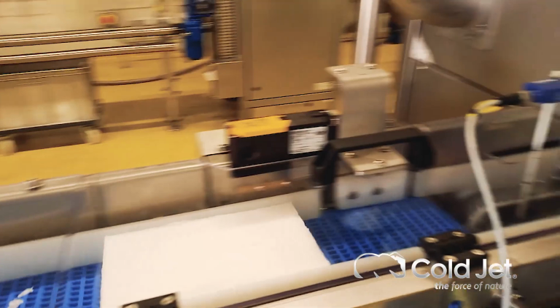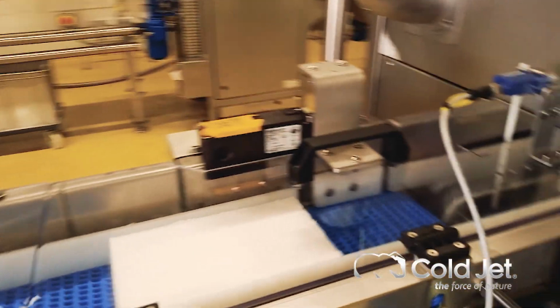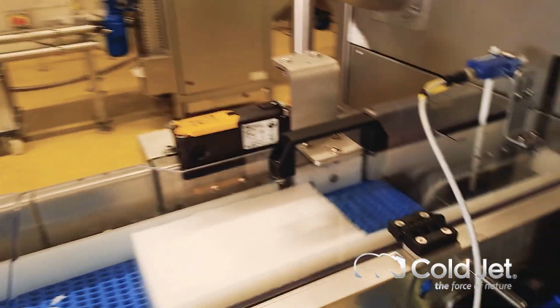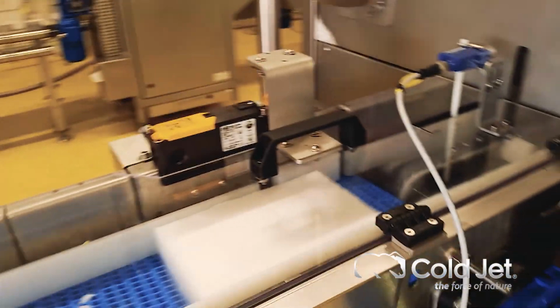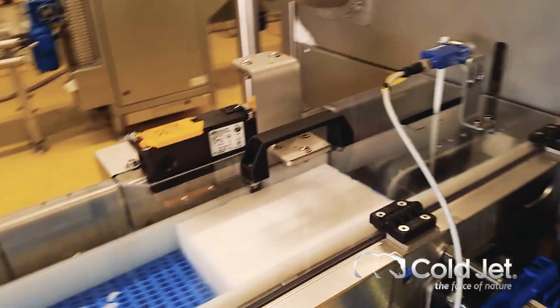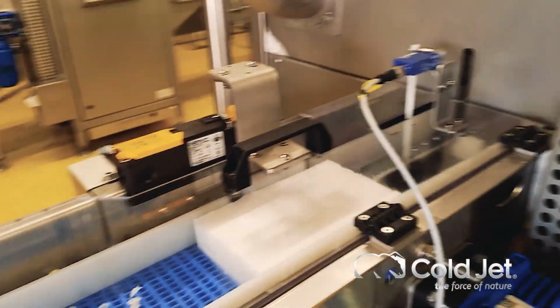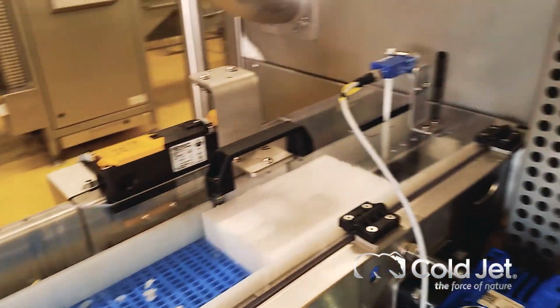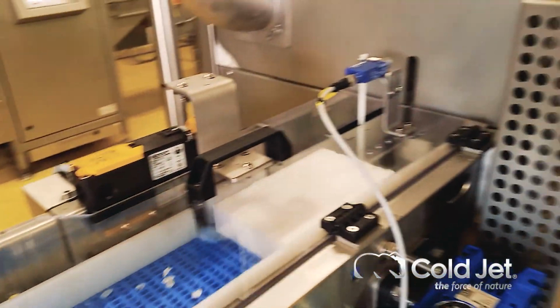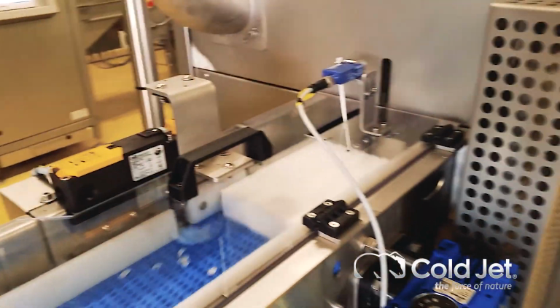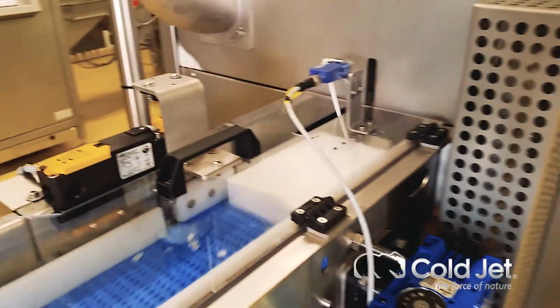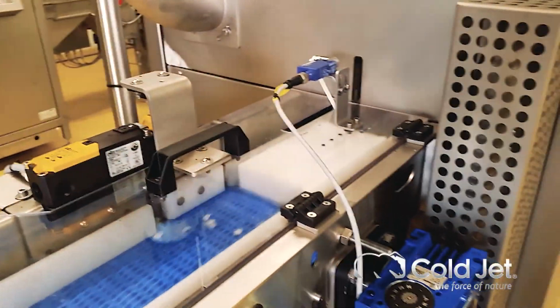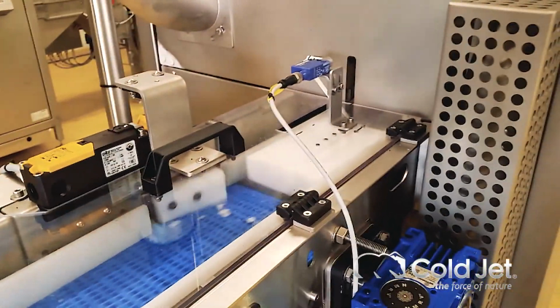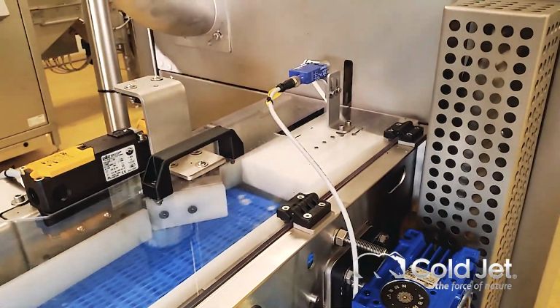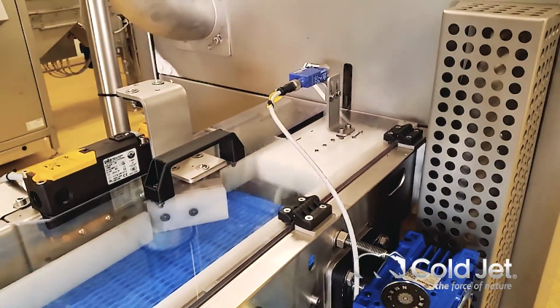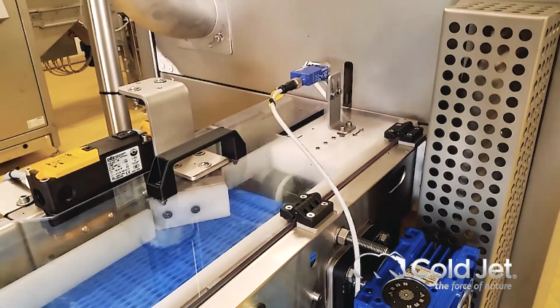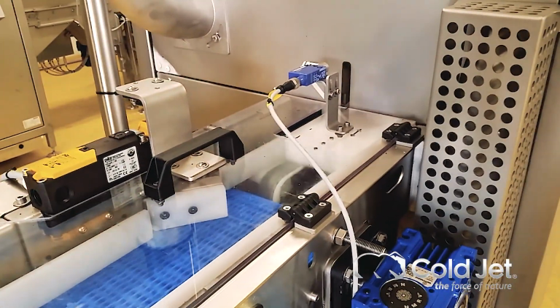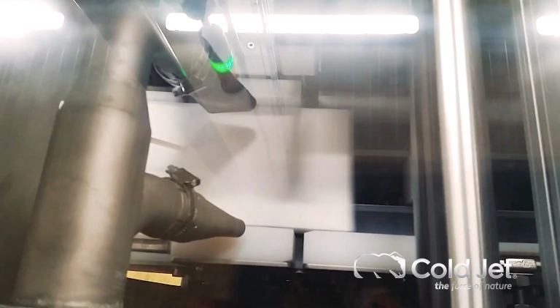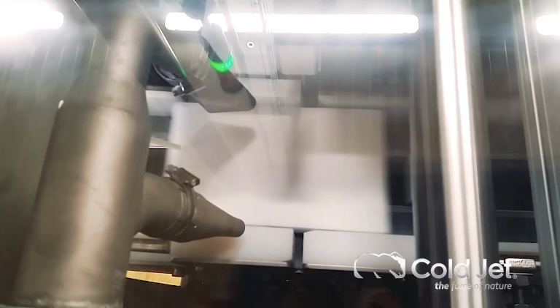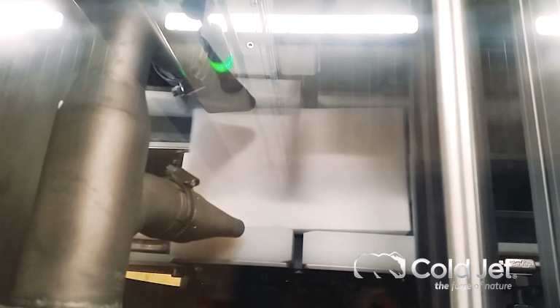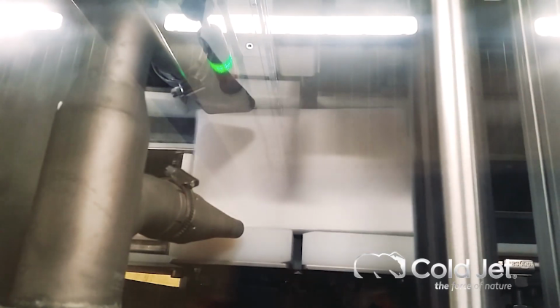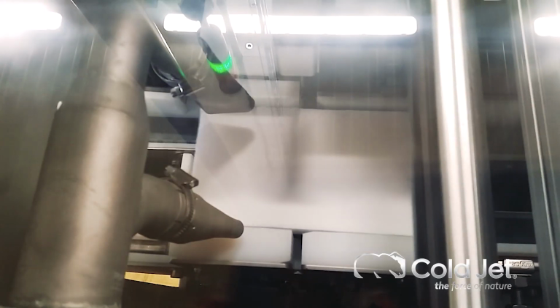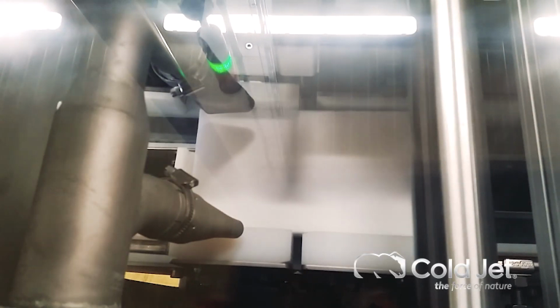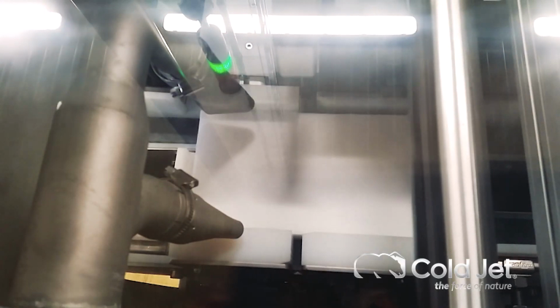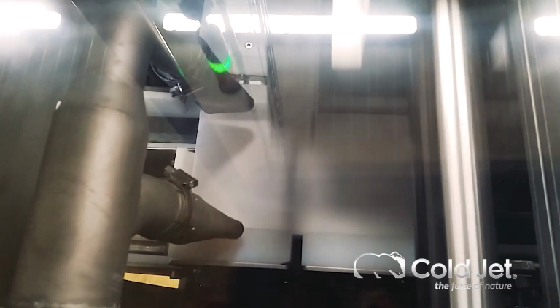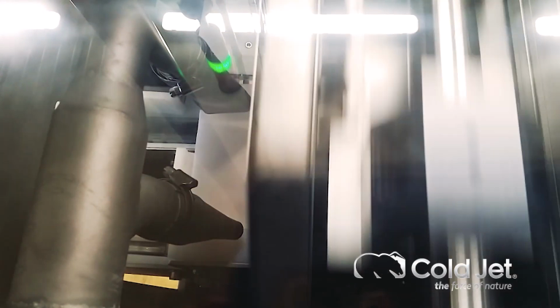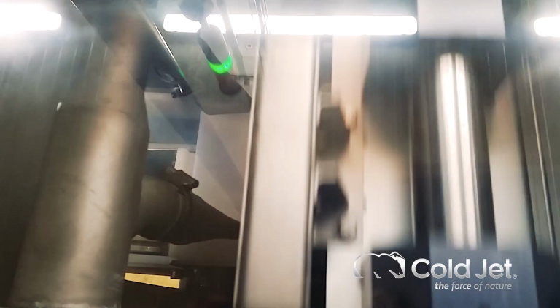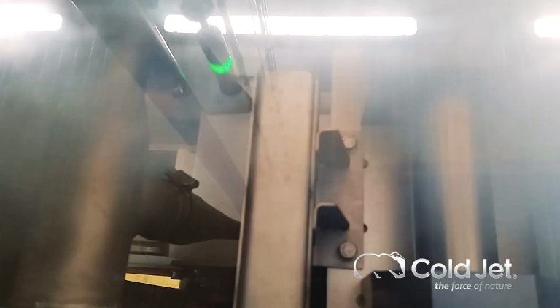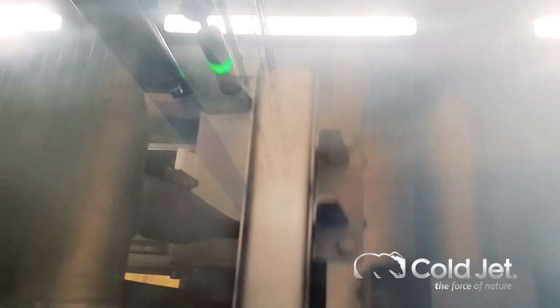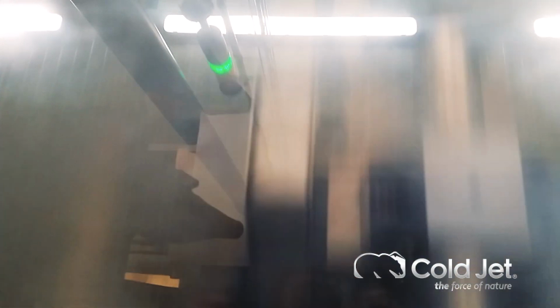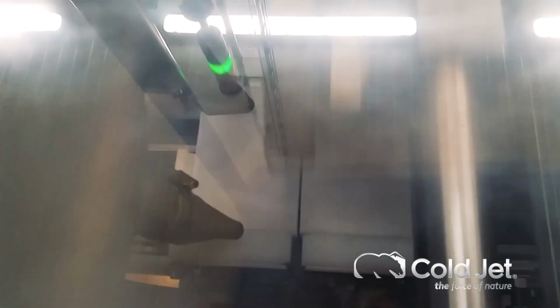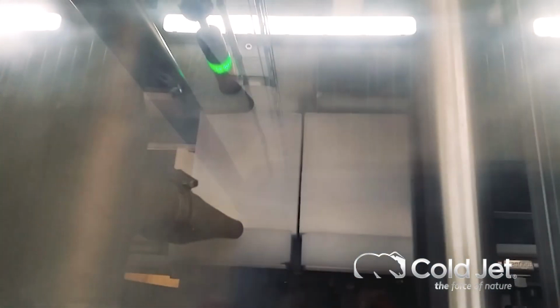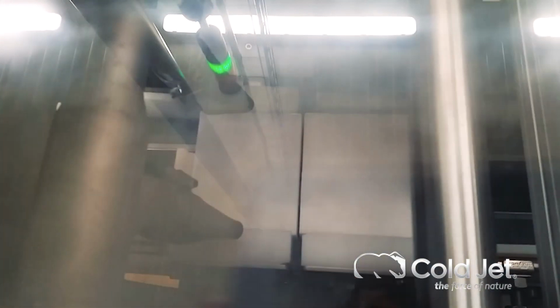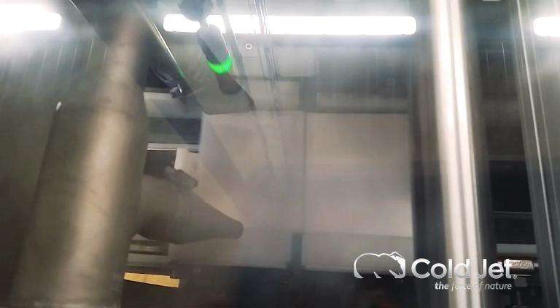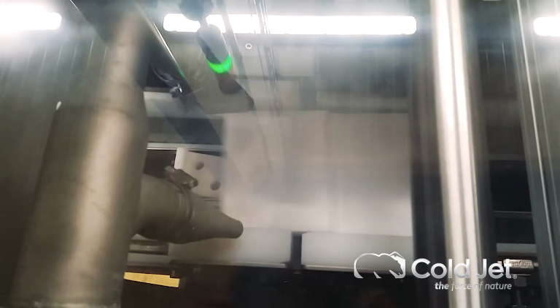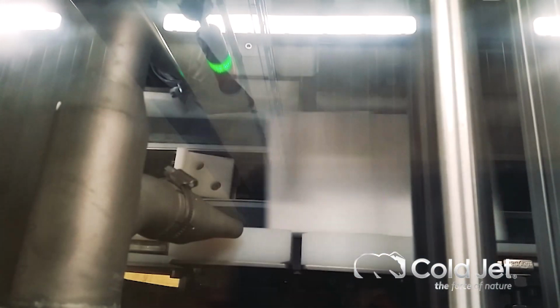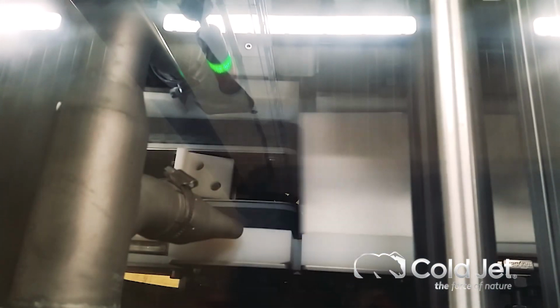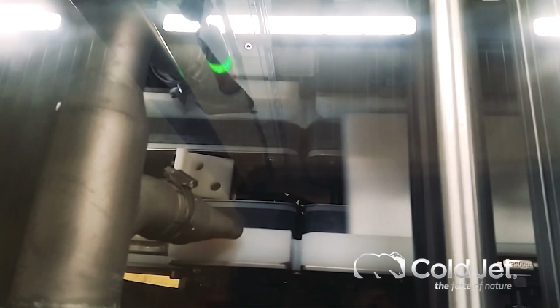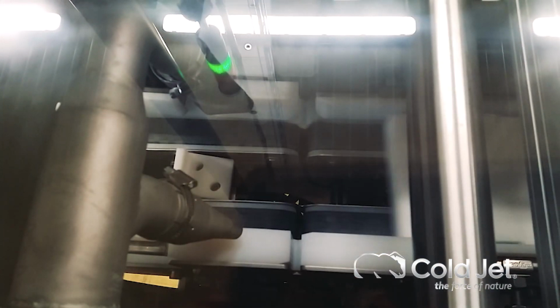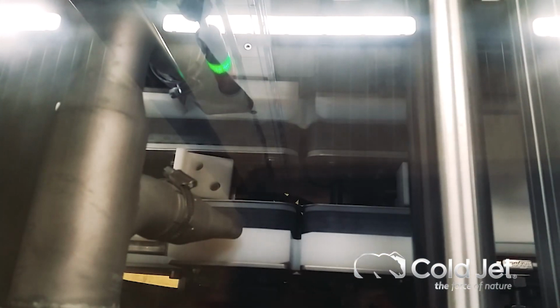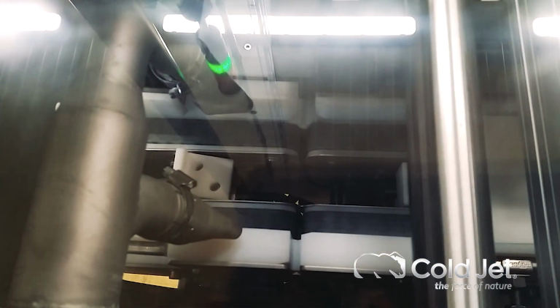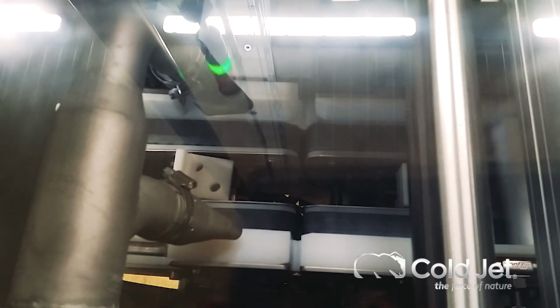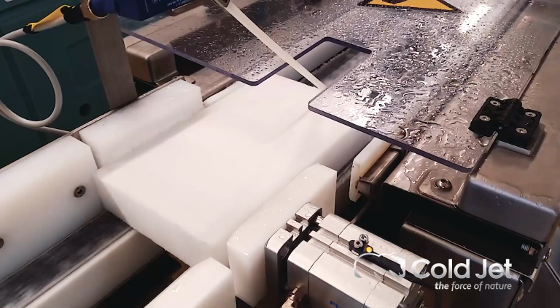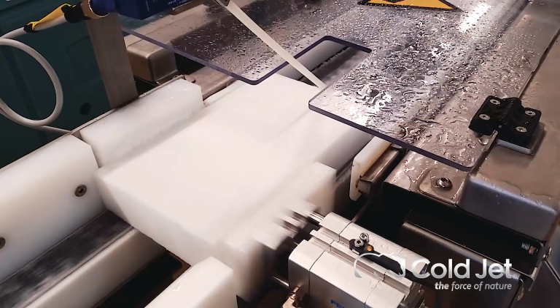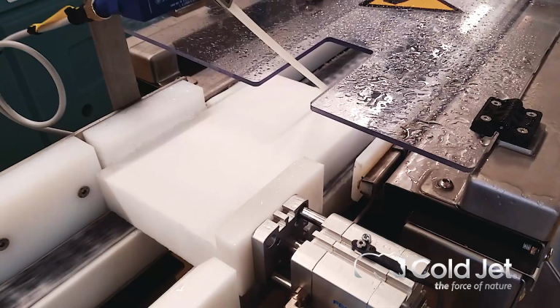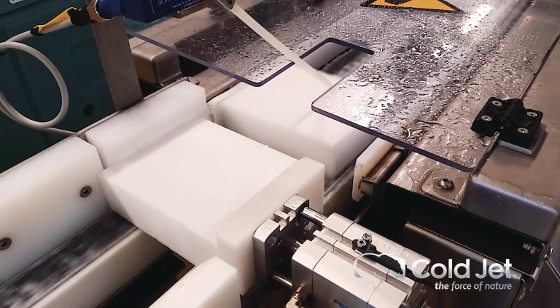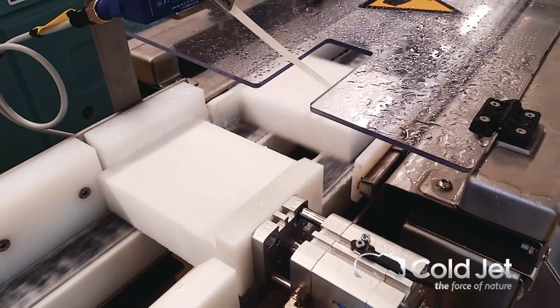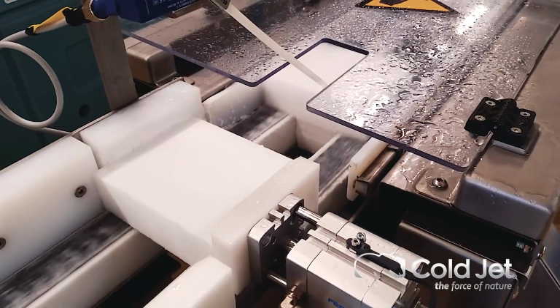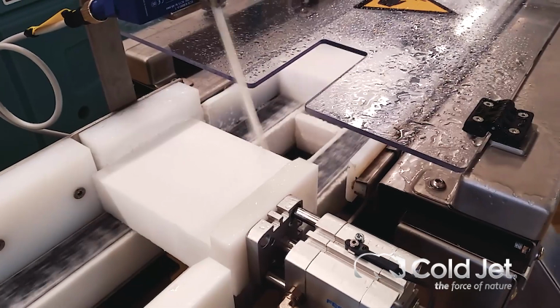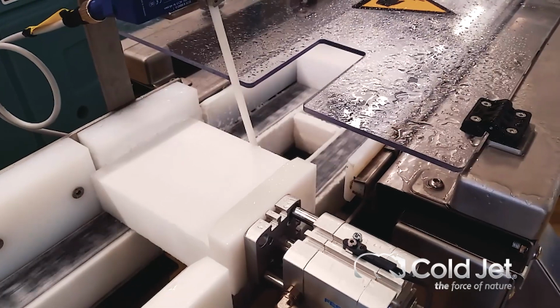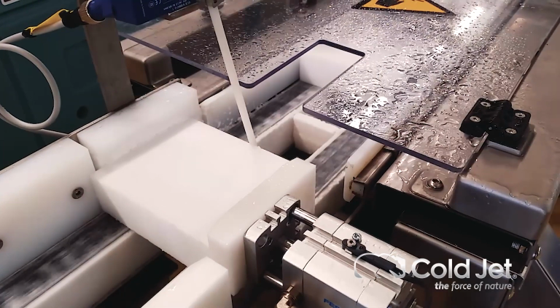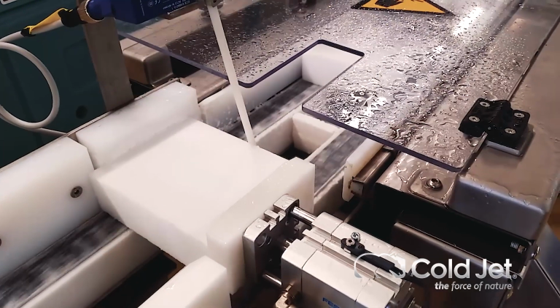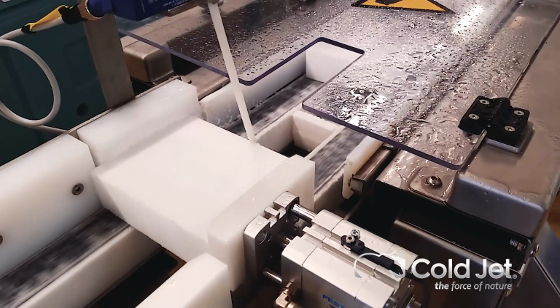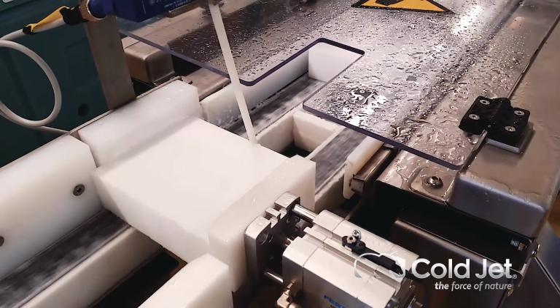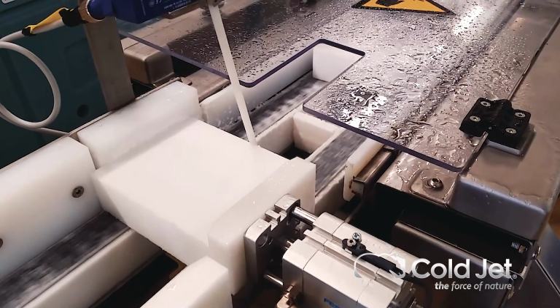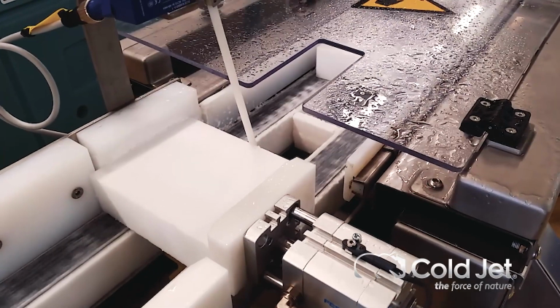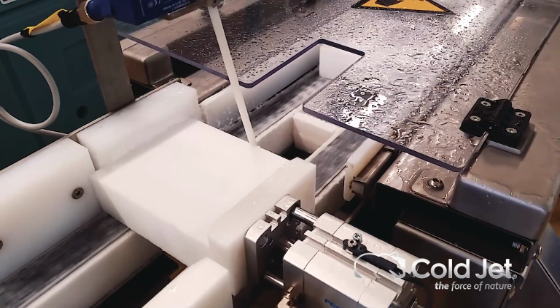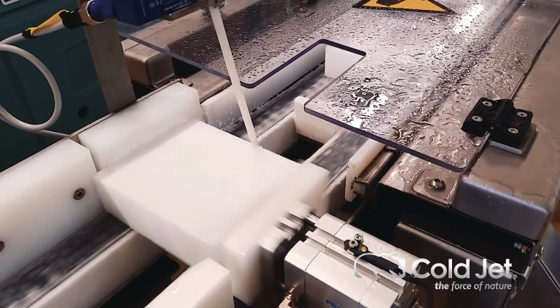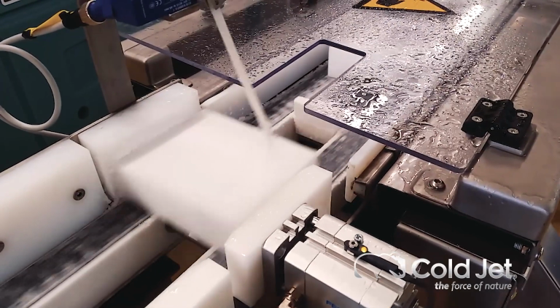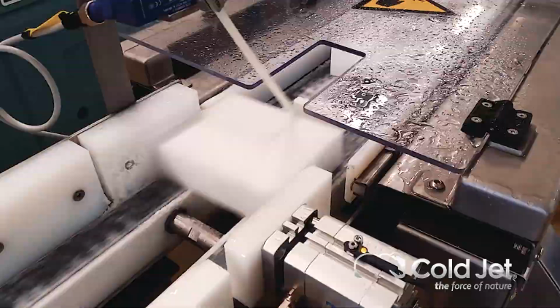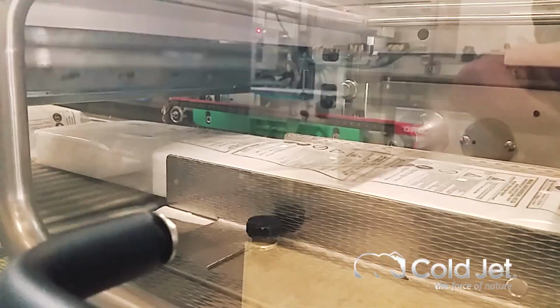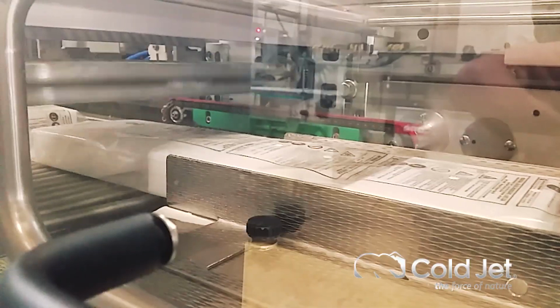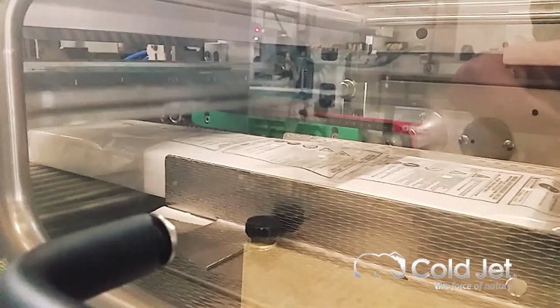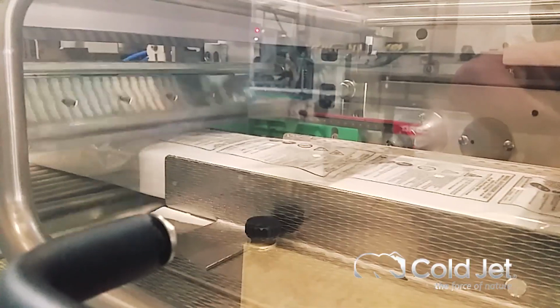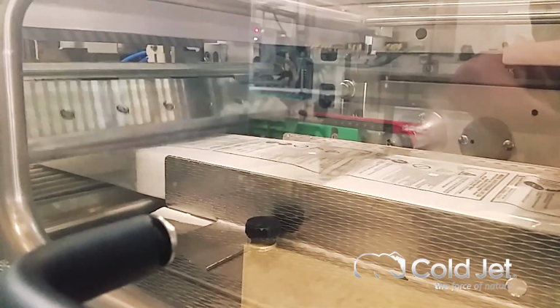Dry ice production units are able to create a variety of different quantities, sizes, and forms of dry ice depending on a customer's need.